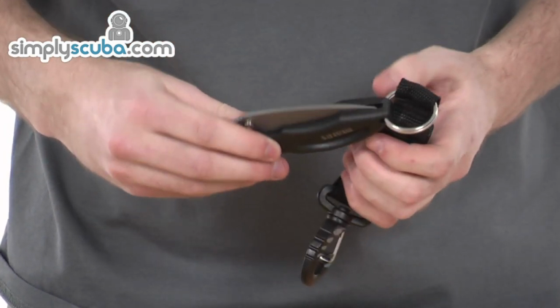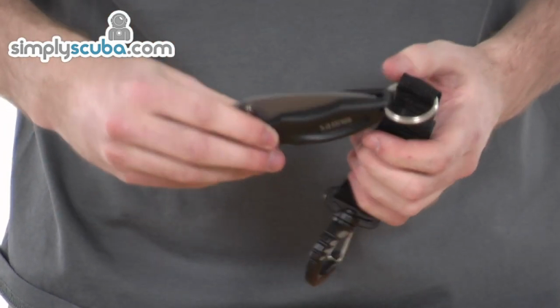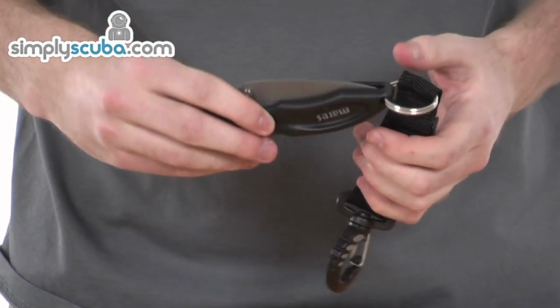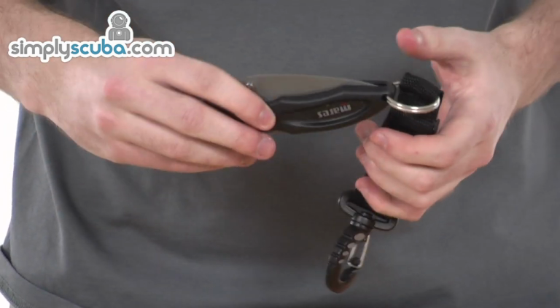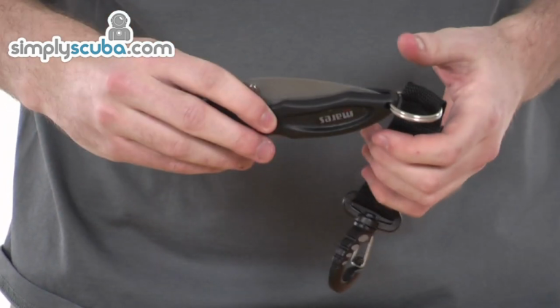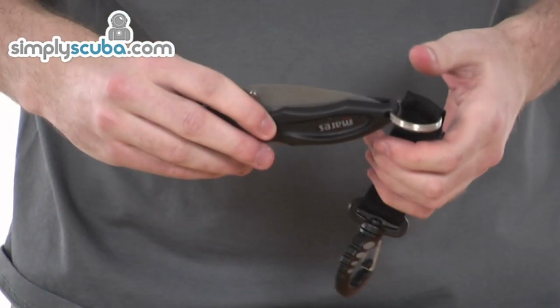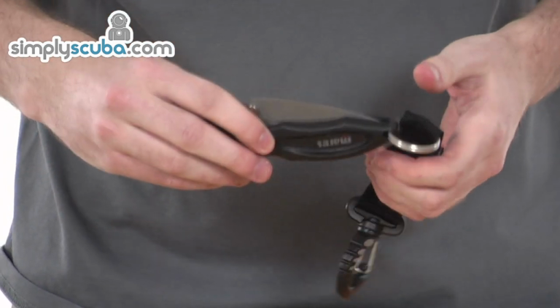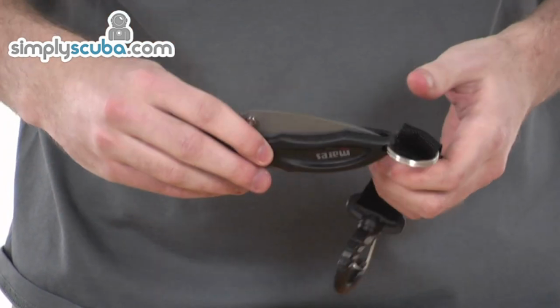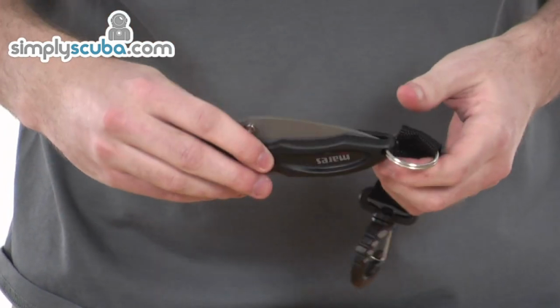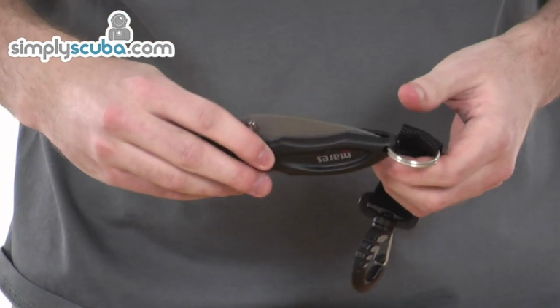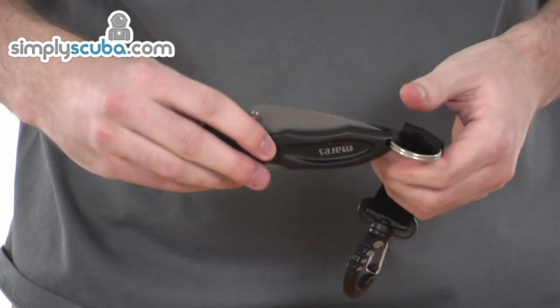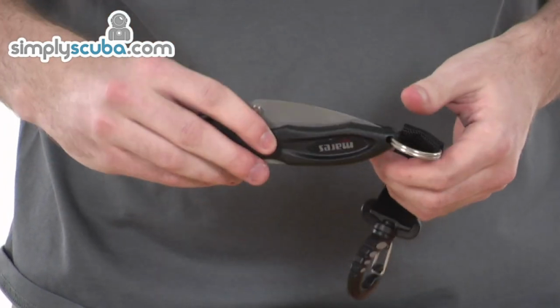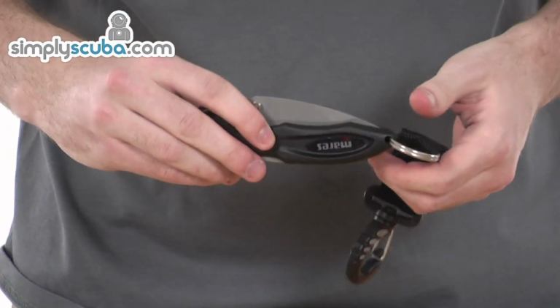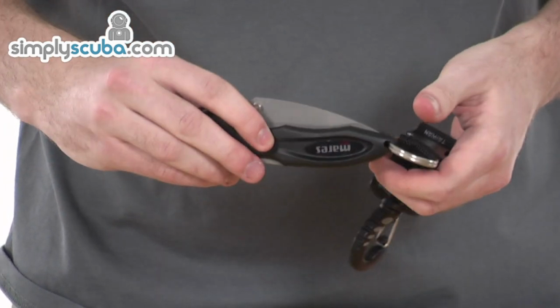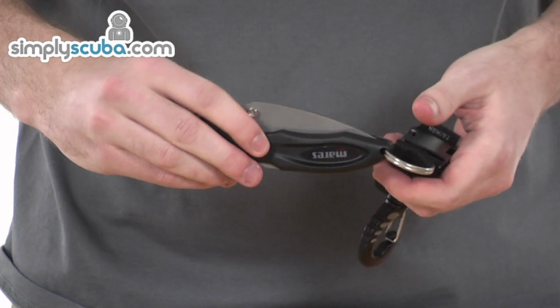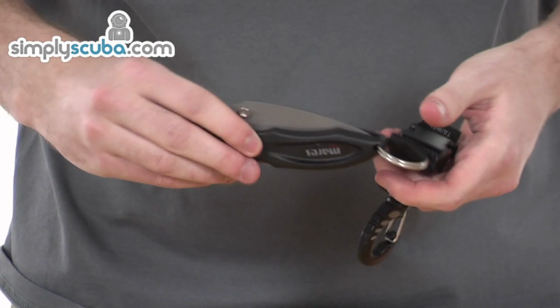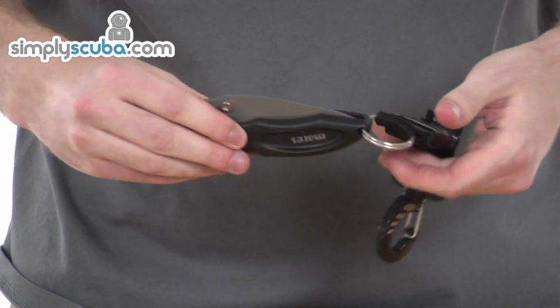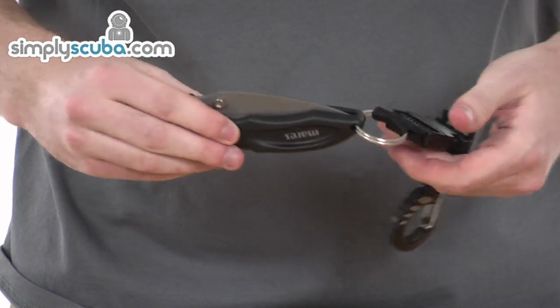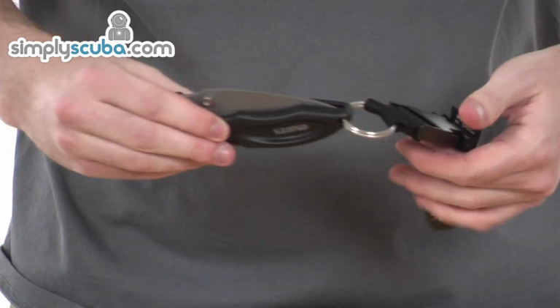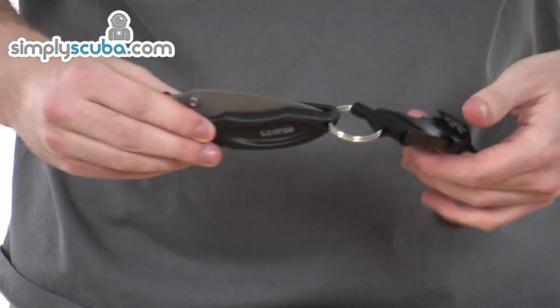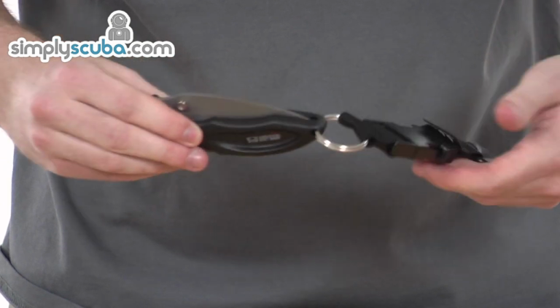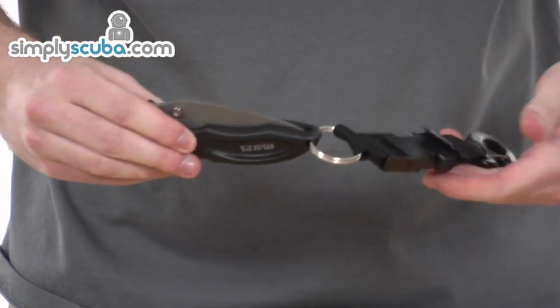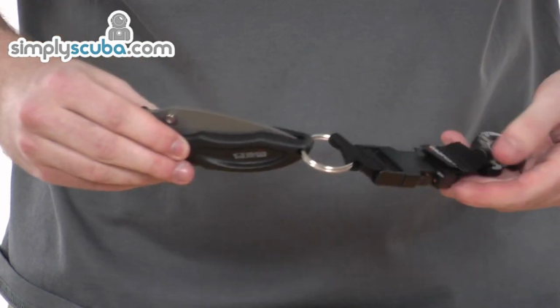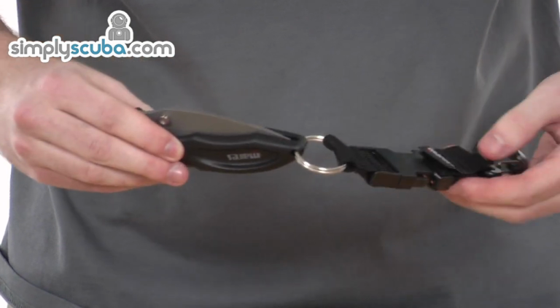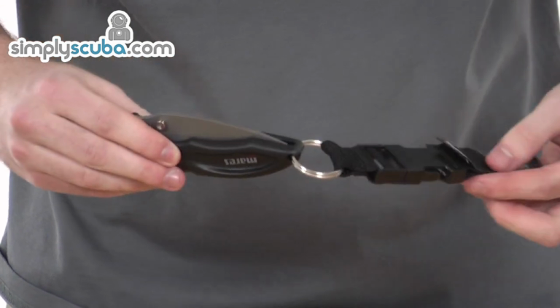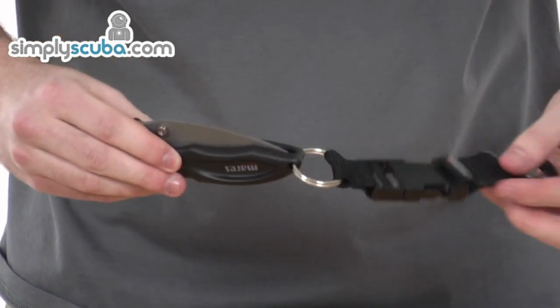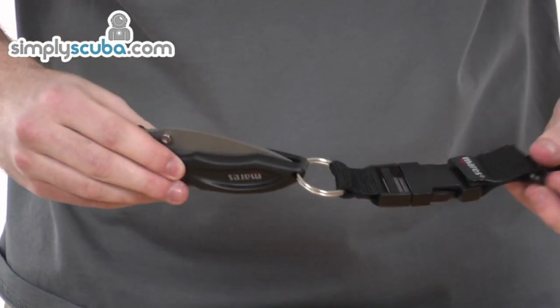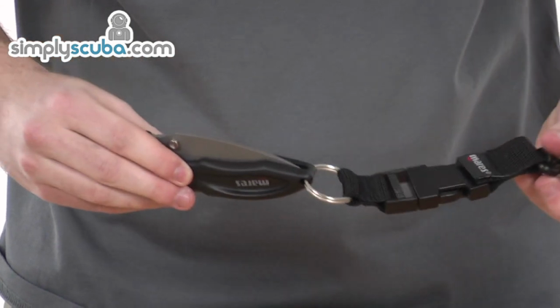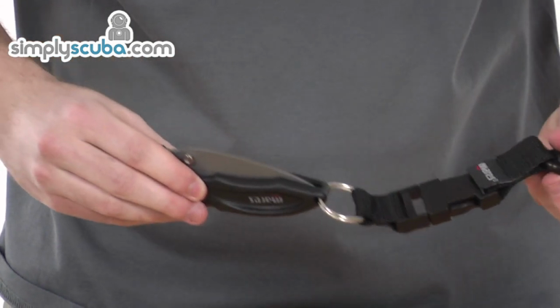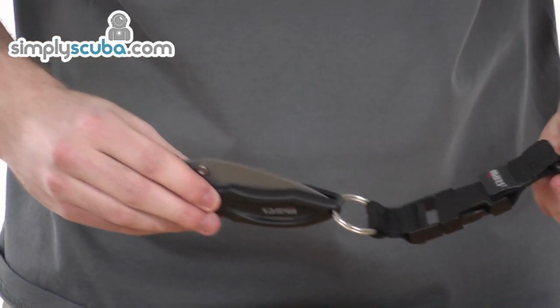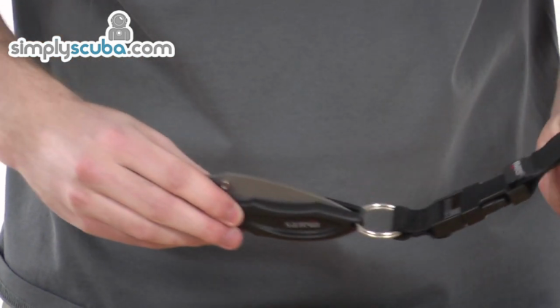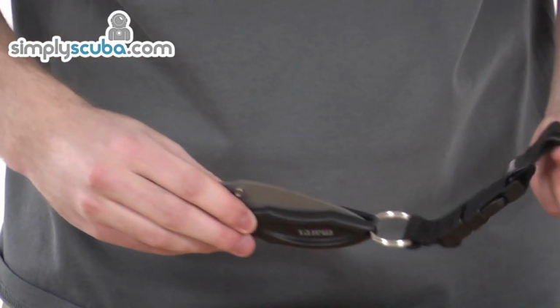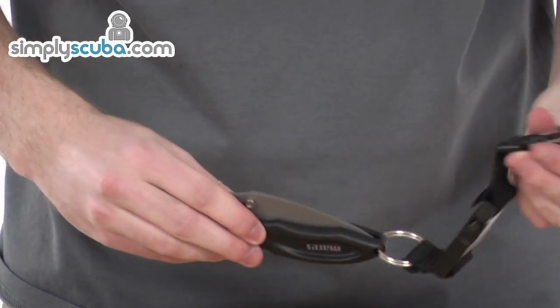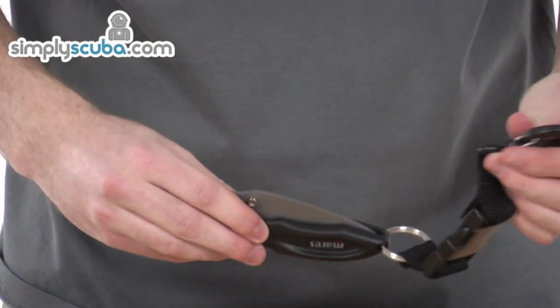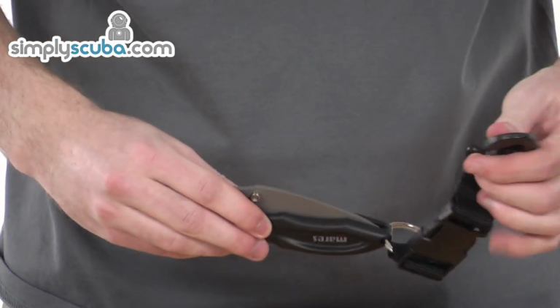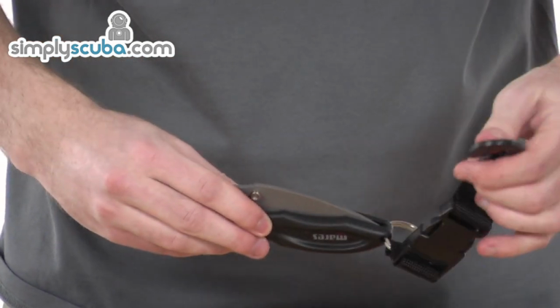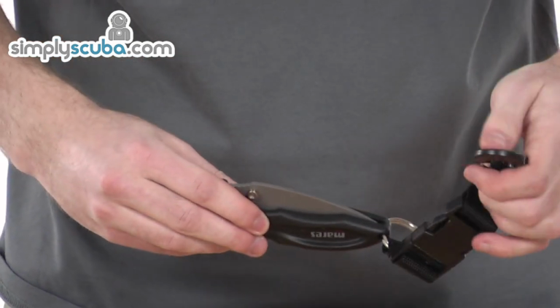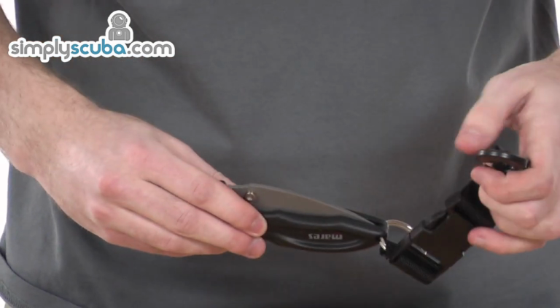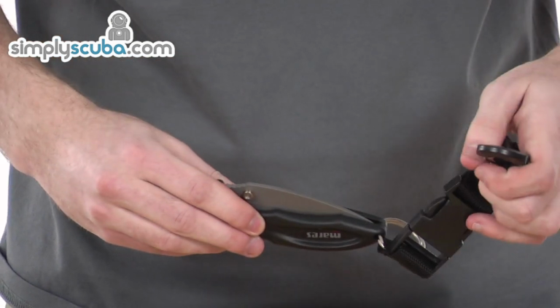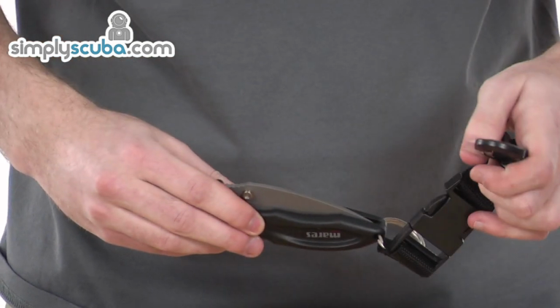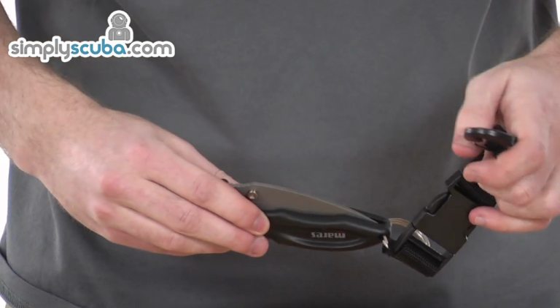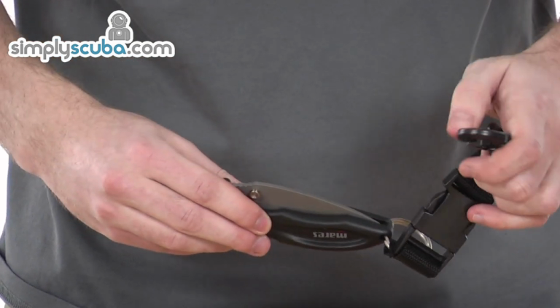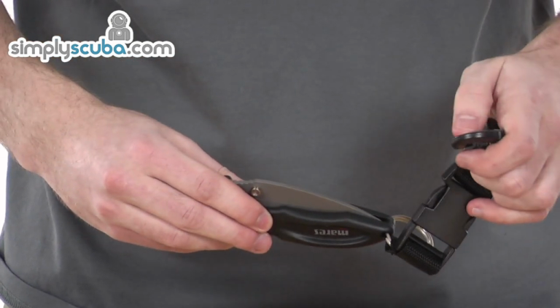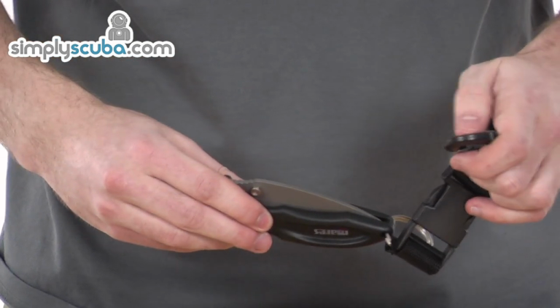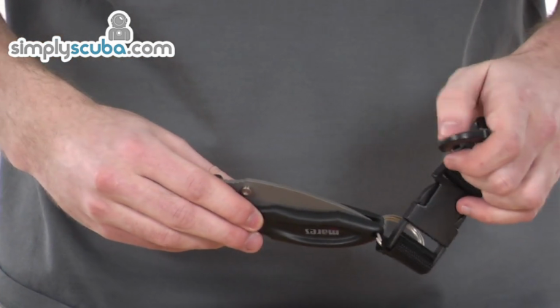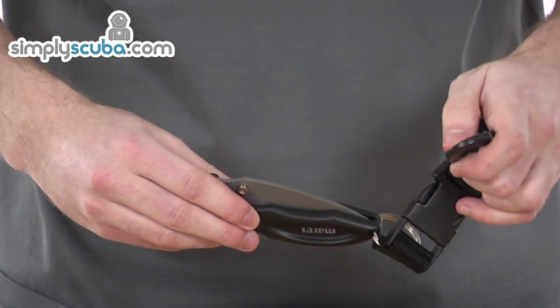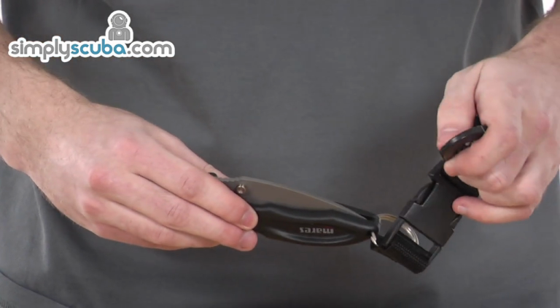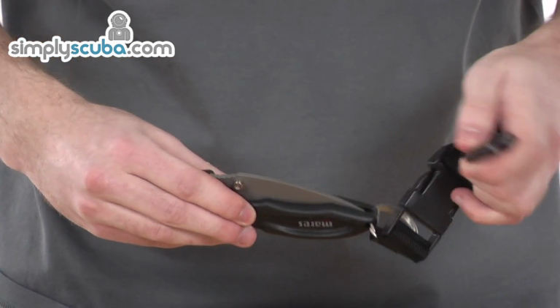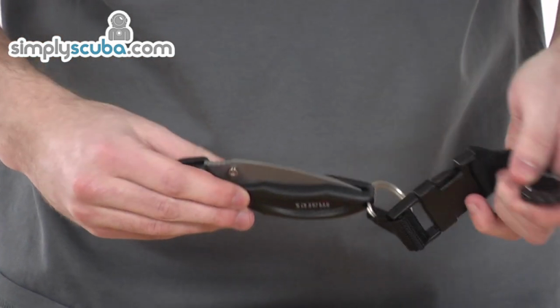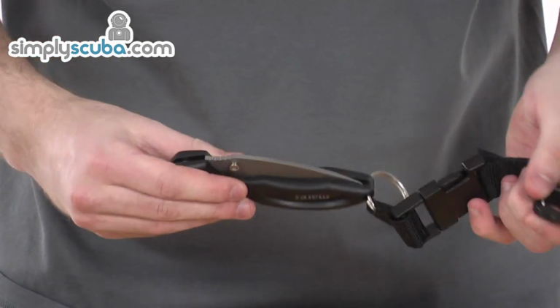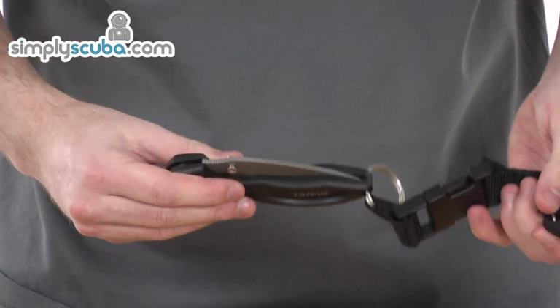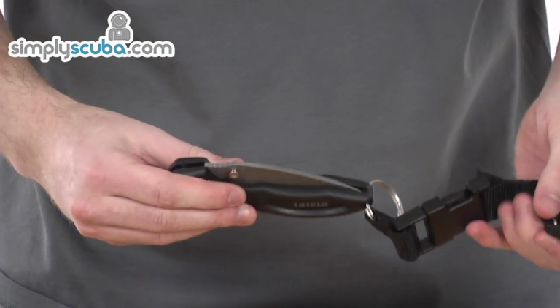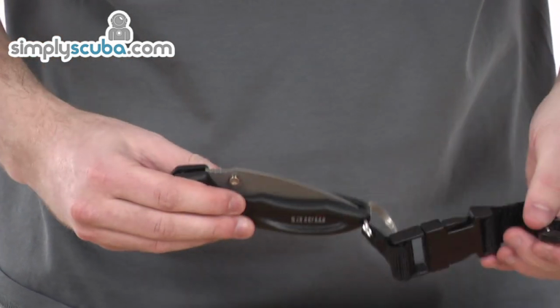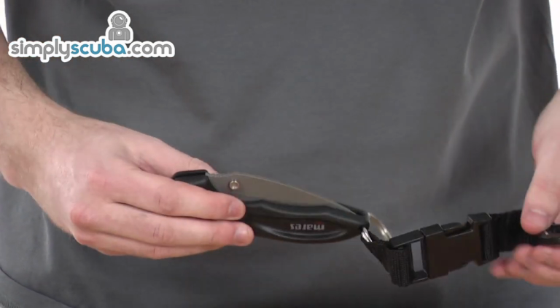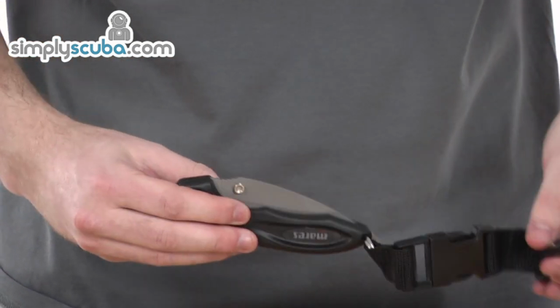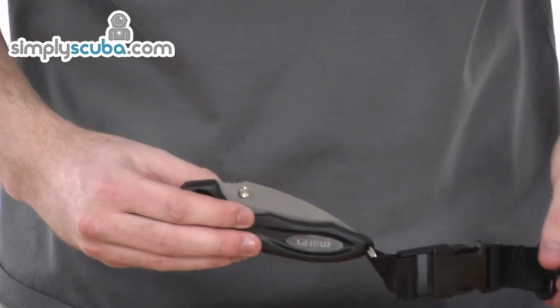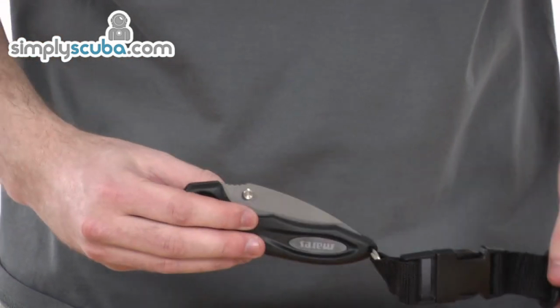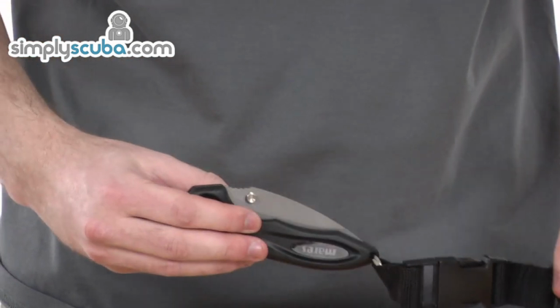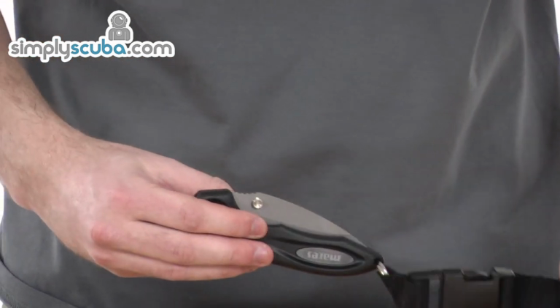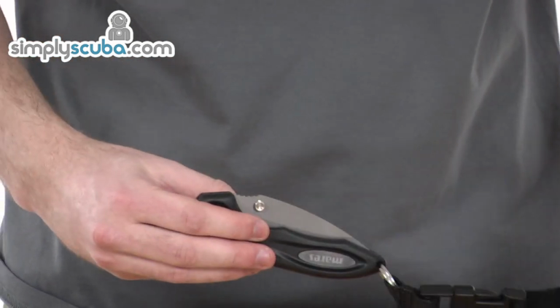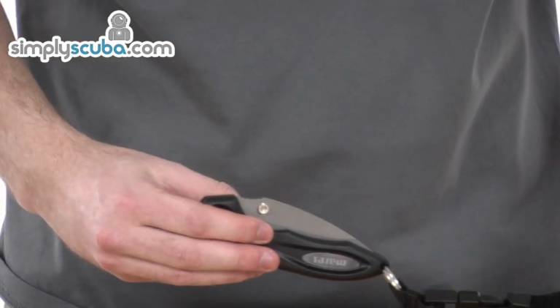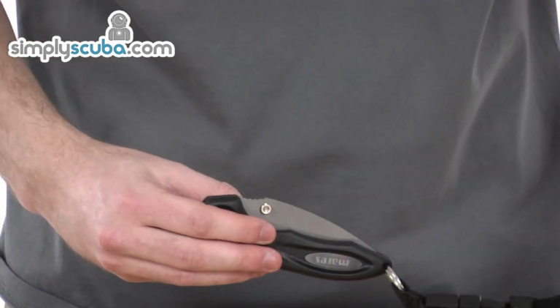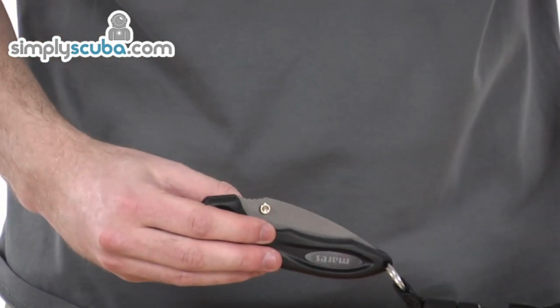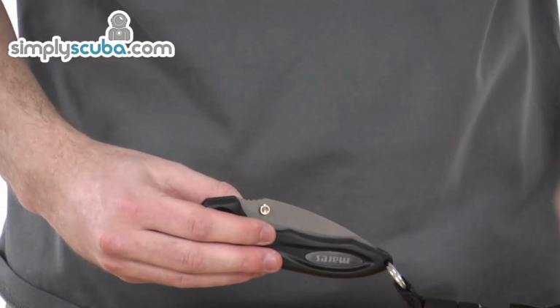It's a really fantastic tool. Lightweight and compact, it comes with a carabiner clip and the knife folds down.